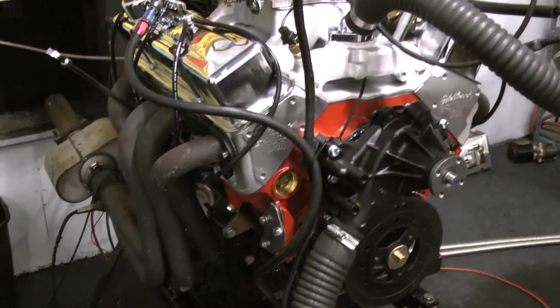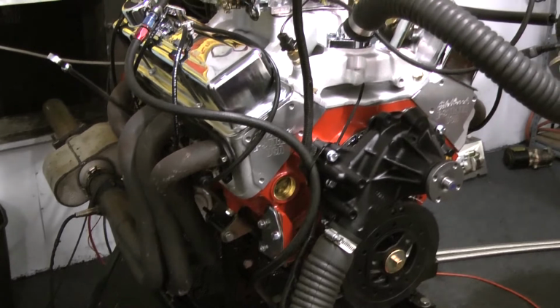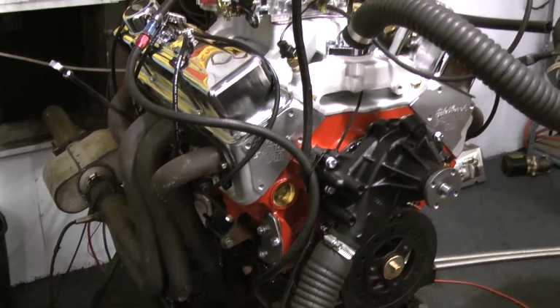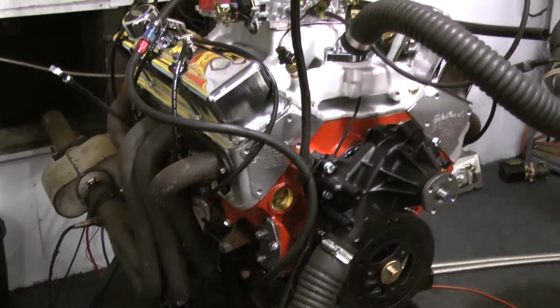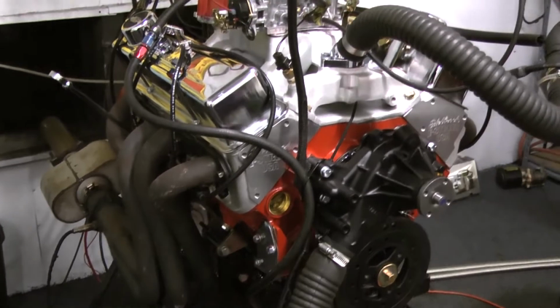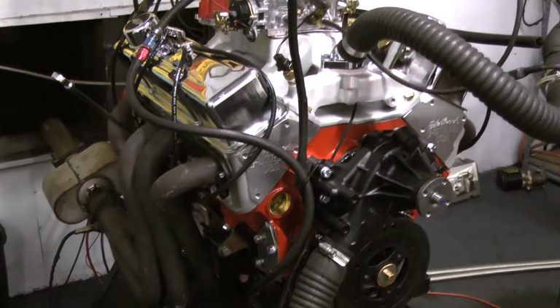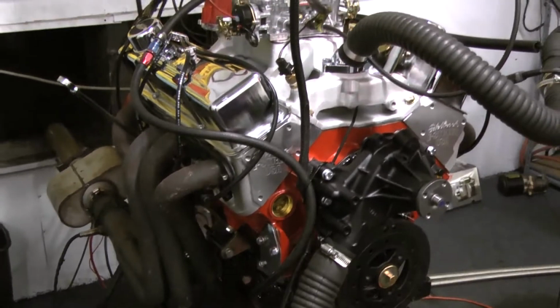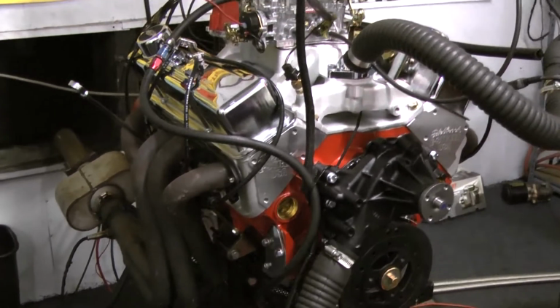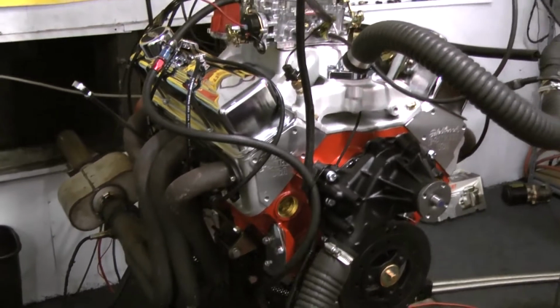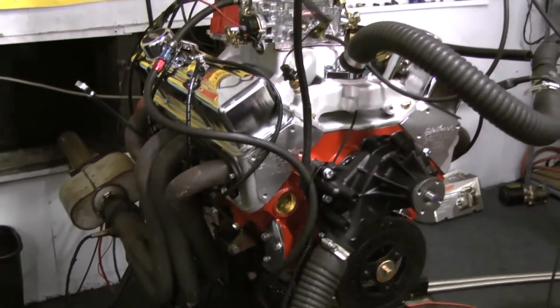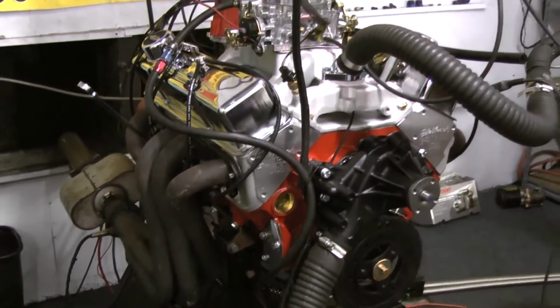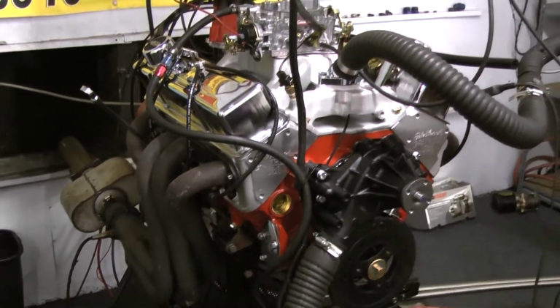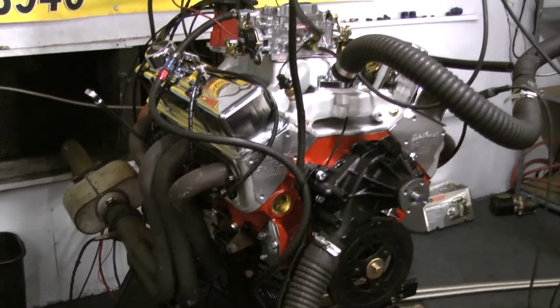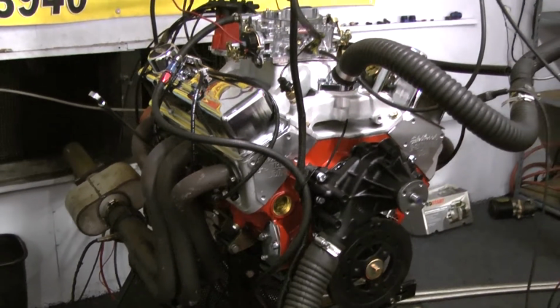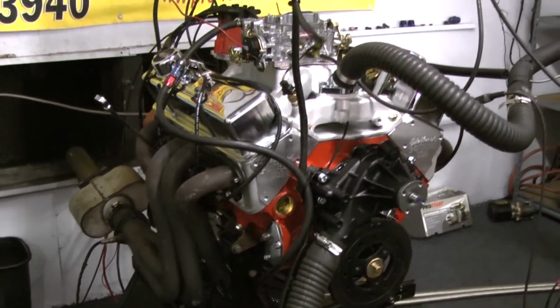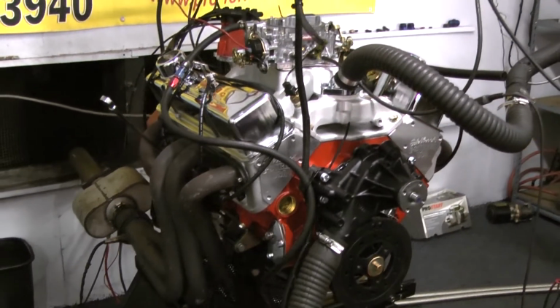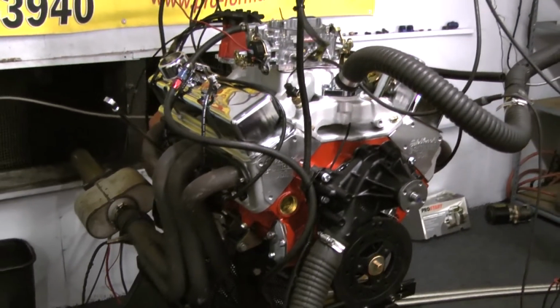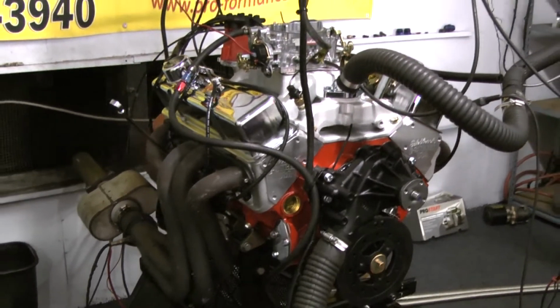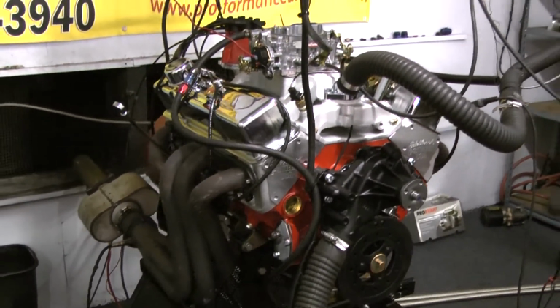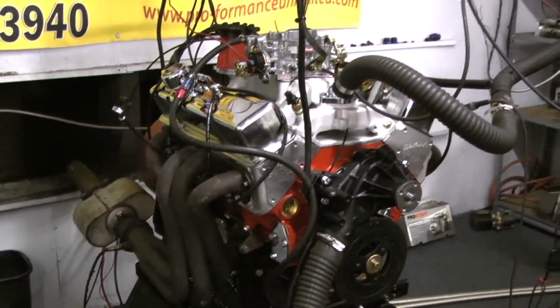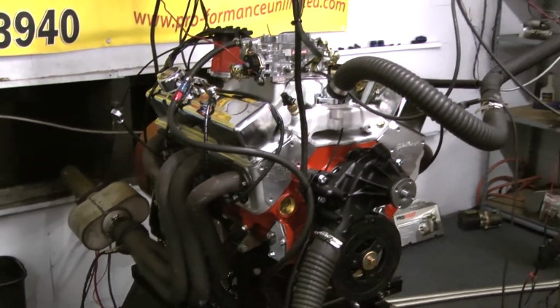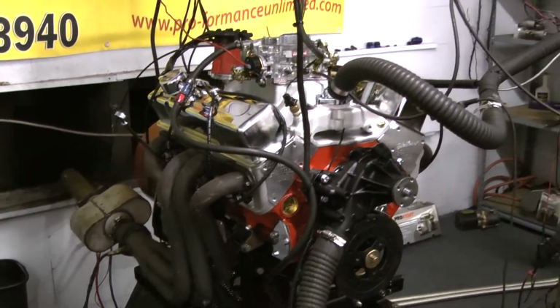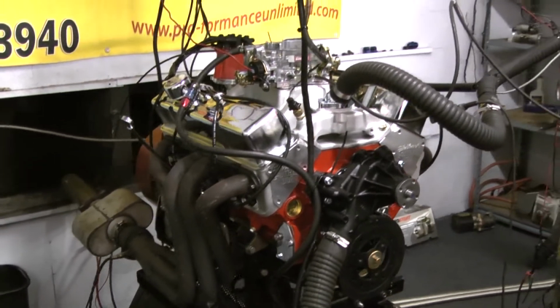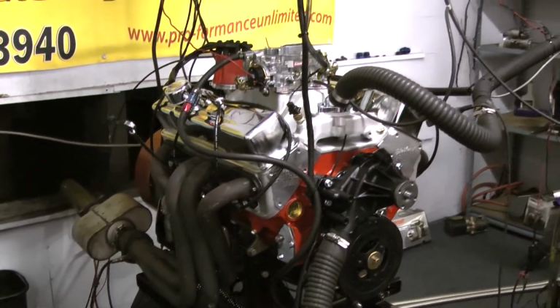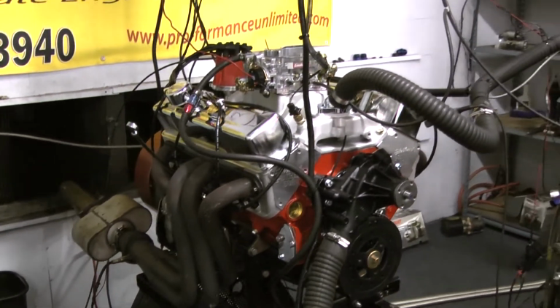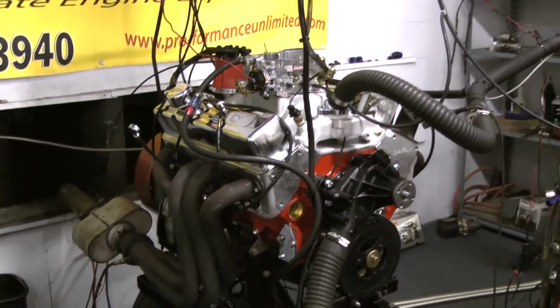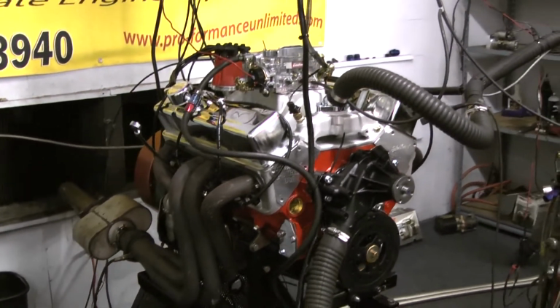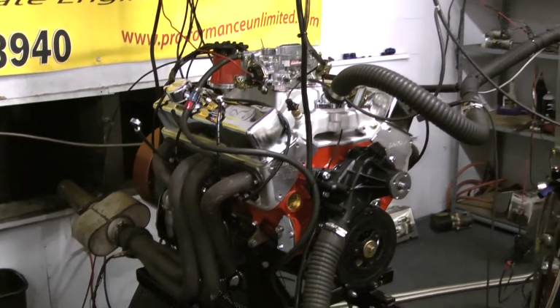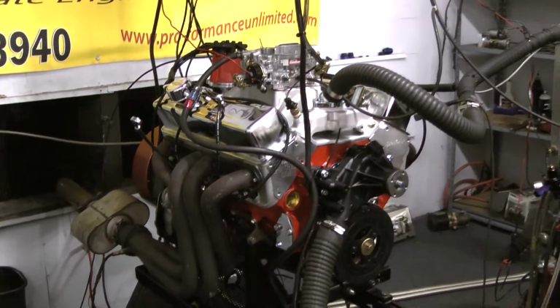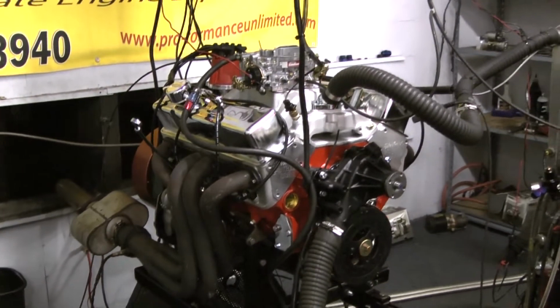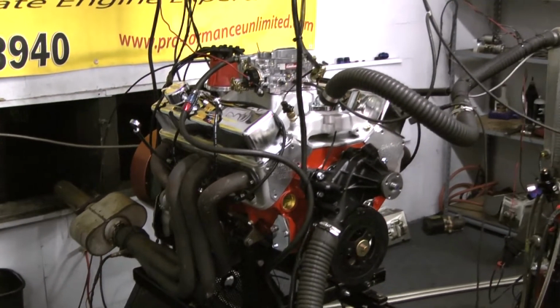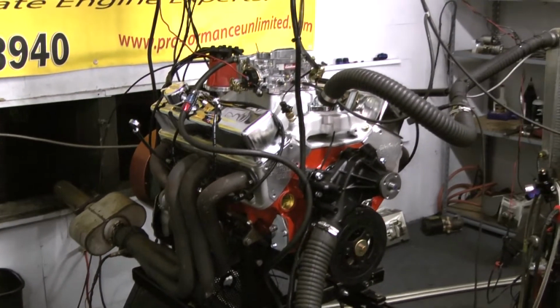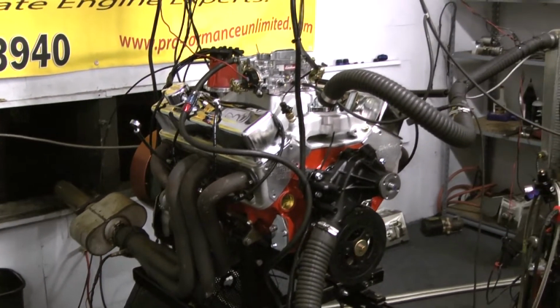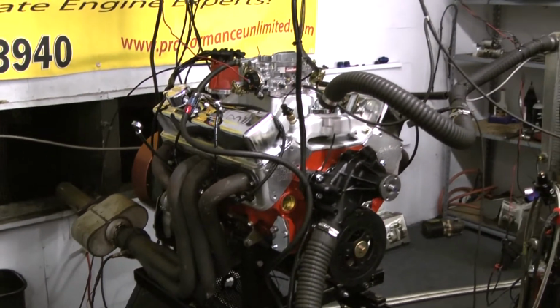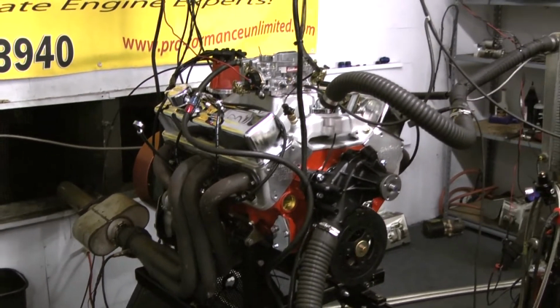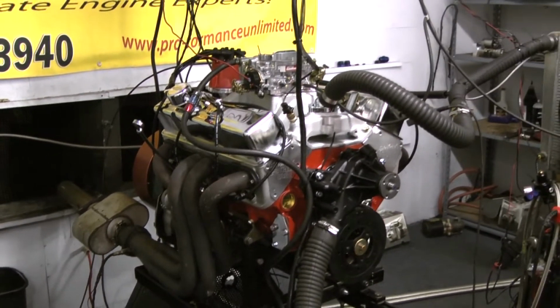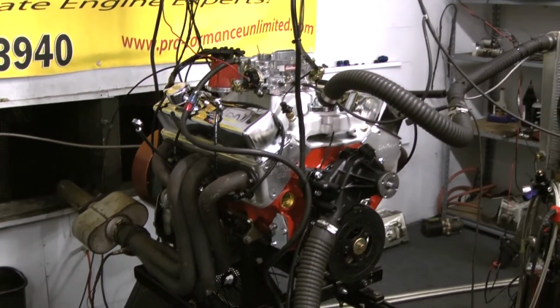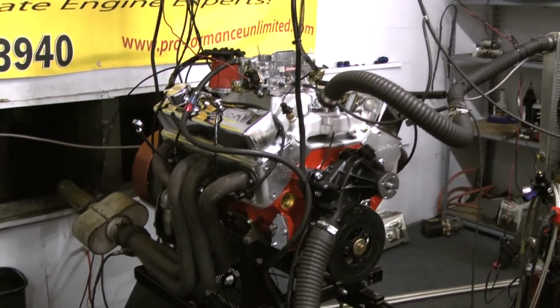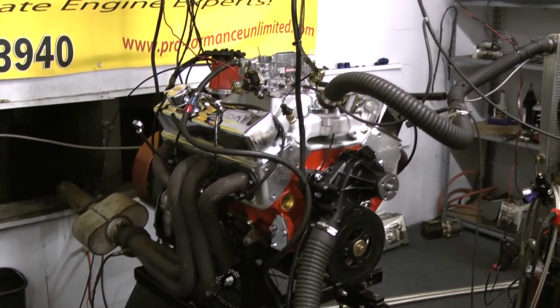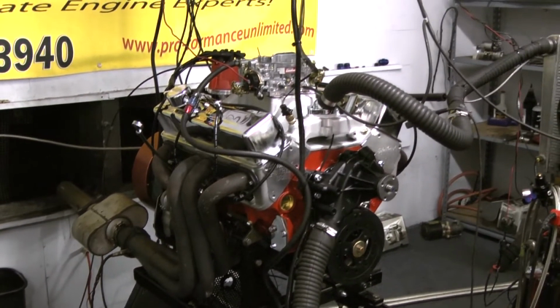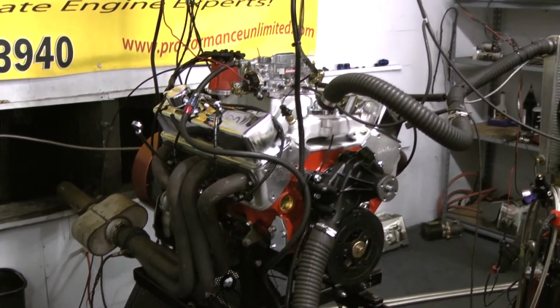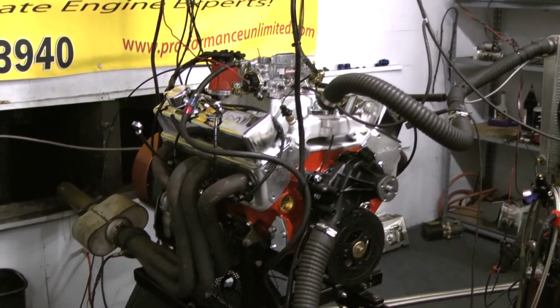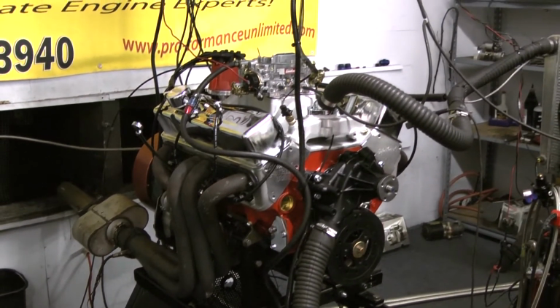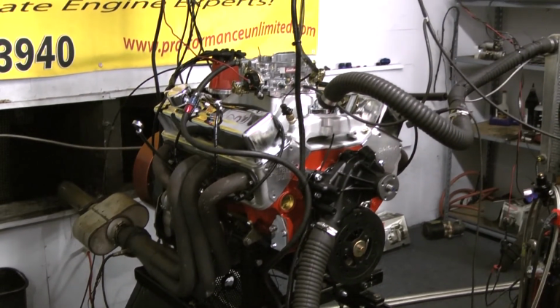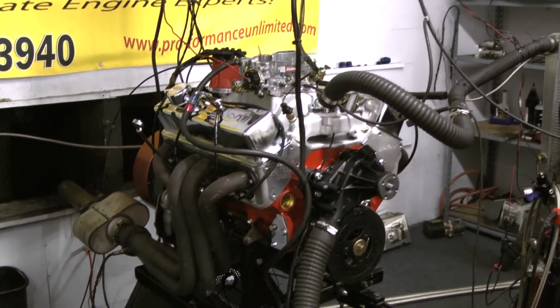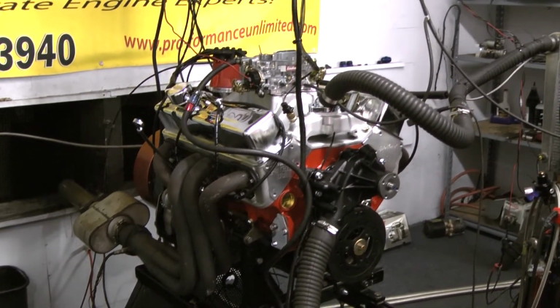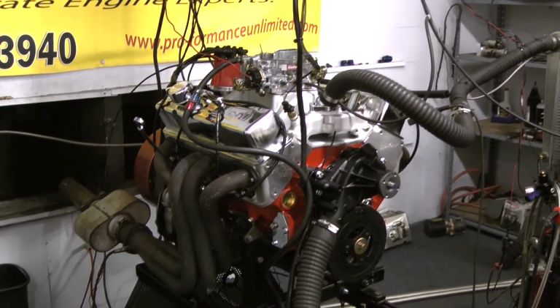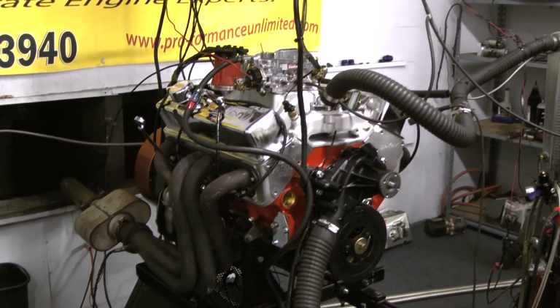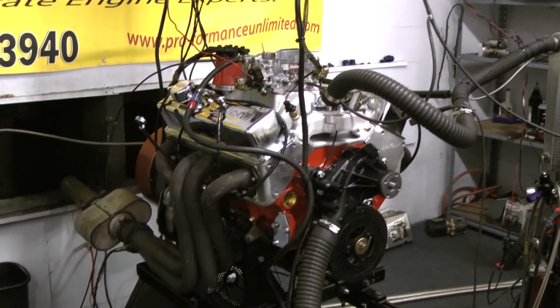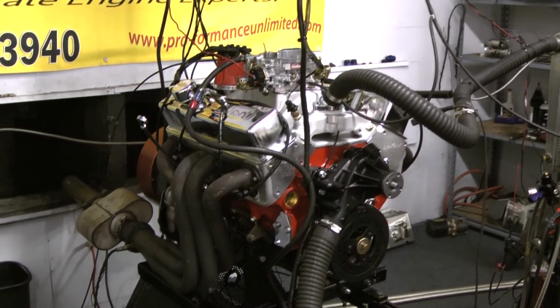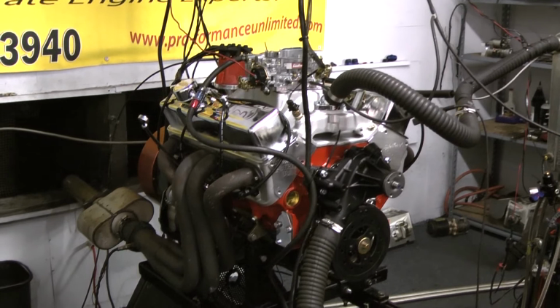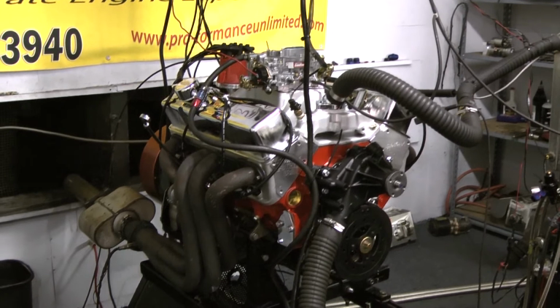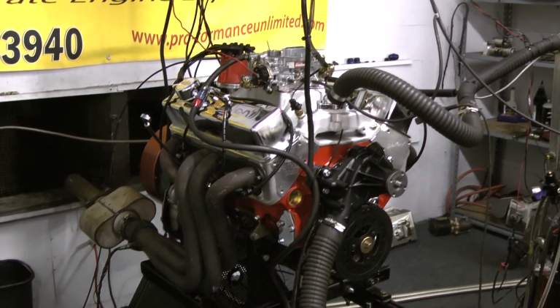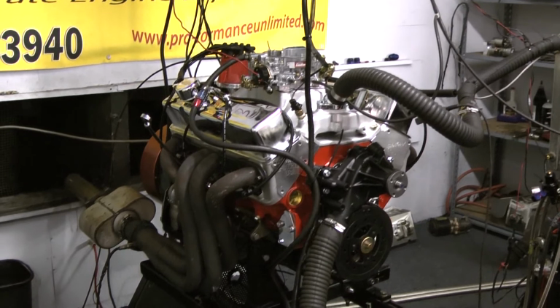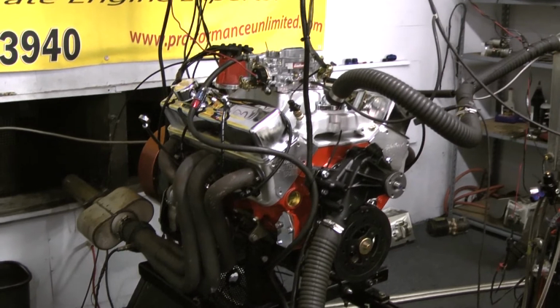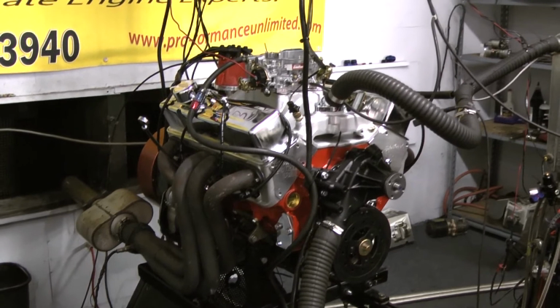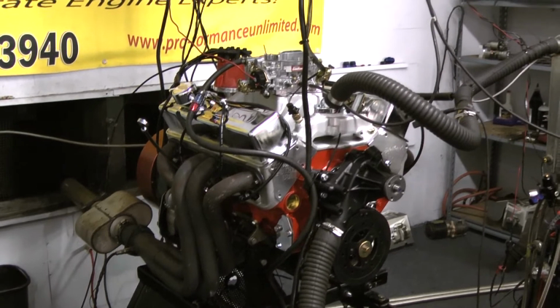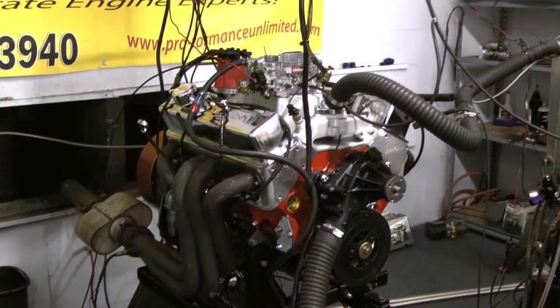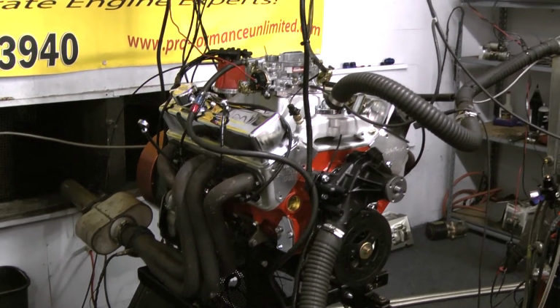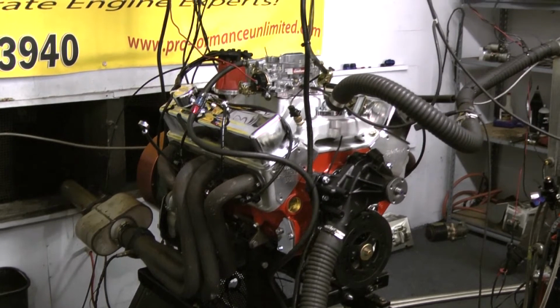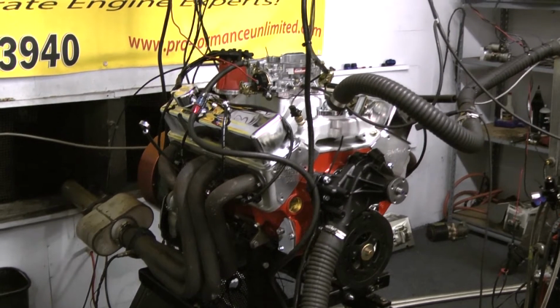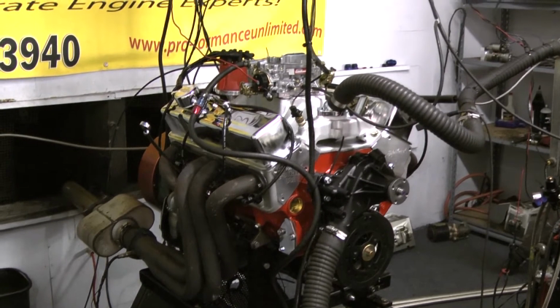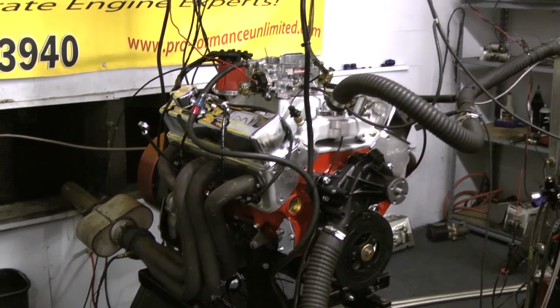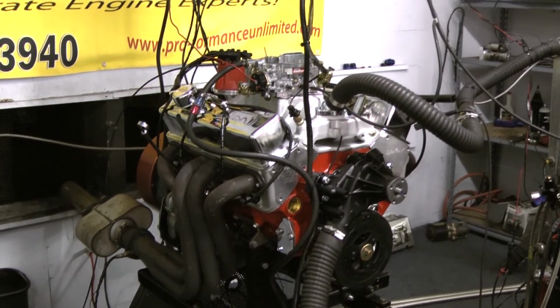On the top end, we're using the Edelbrock intake manifold and the Edelbrock 750 CFM carburetor and a ProBuild distributor.